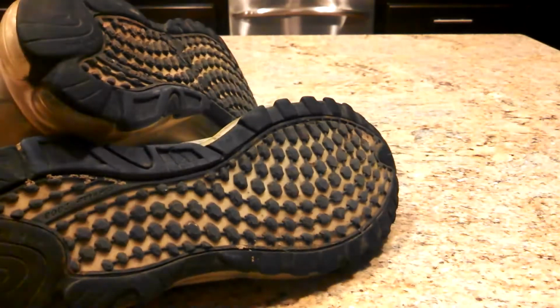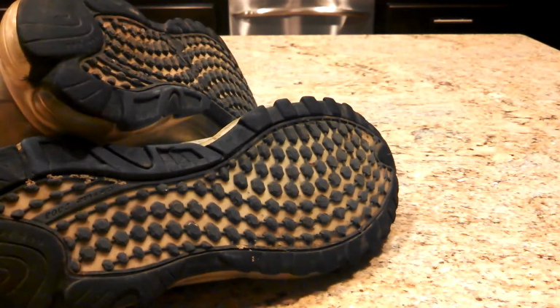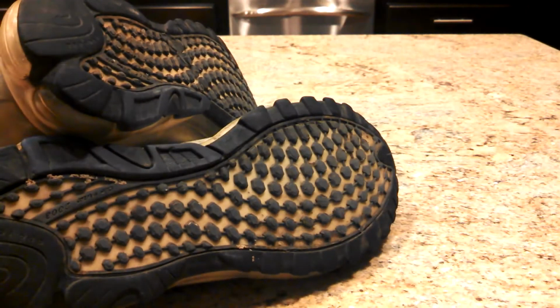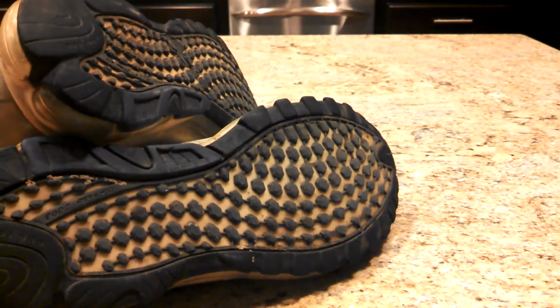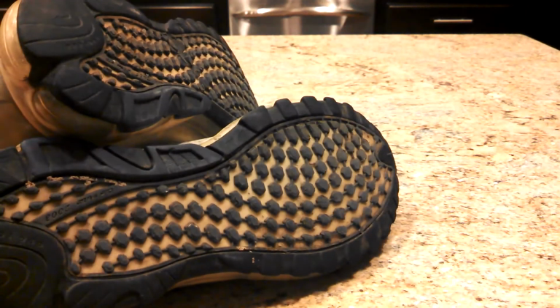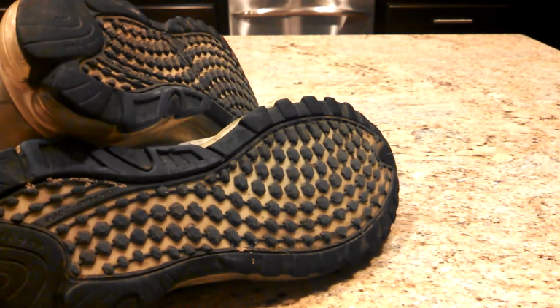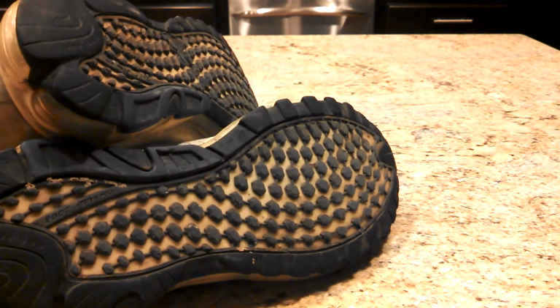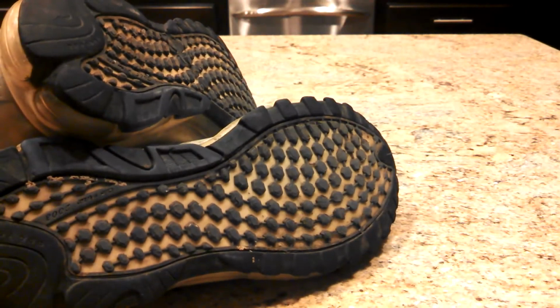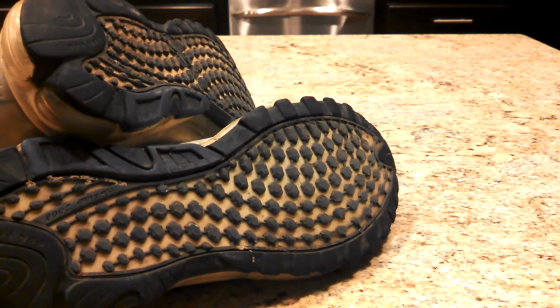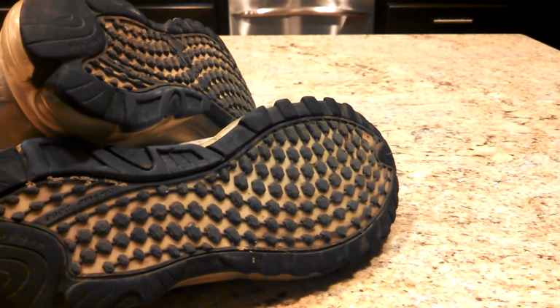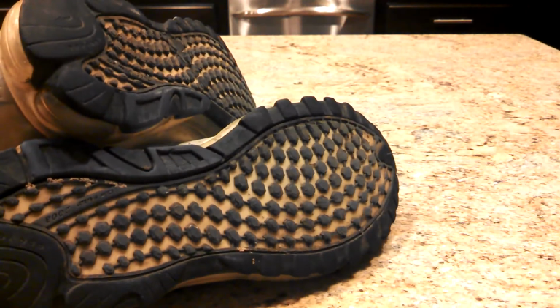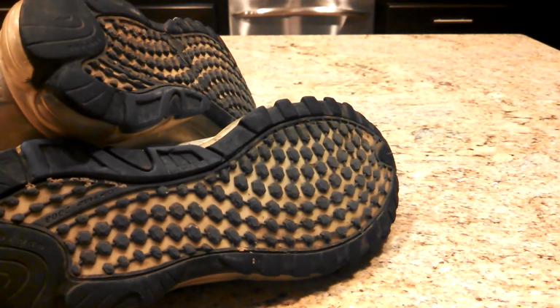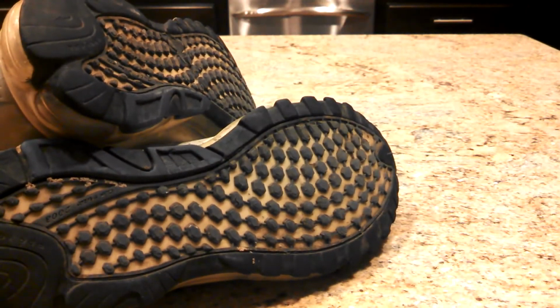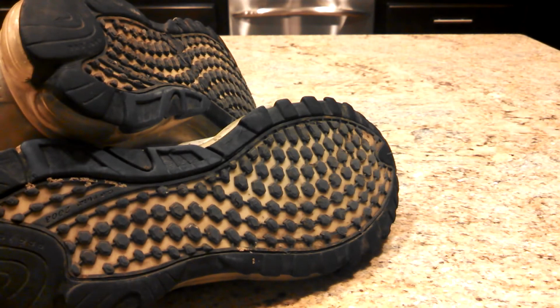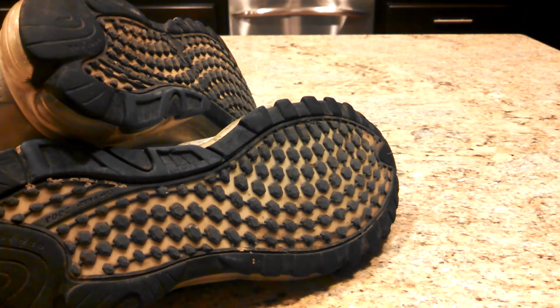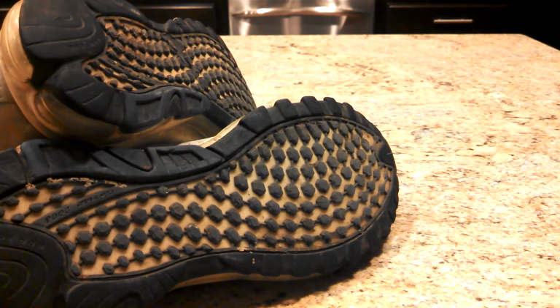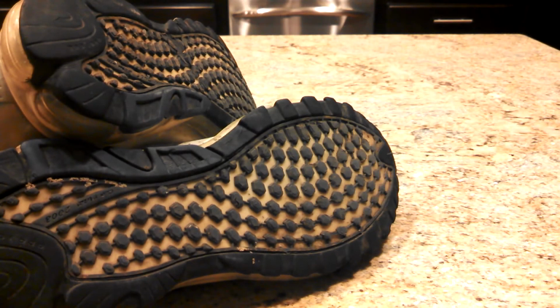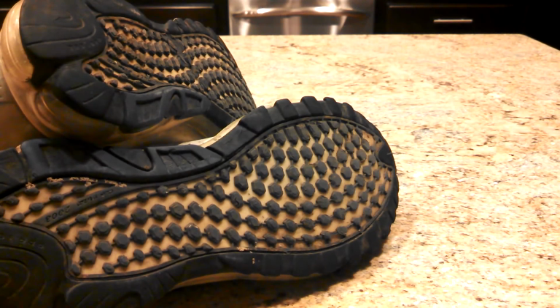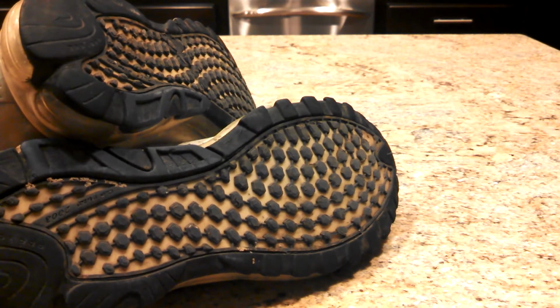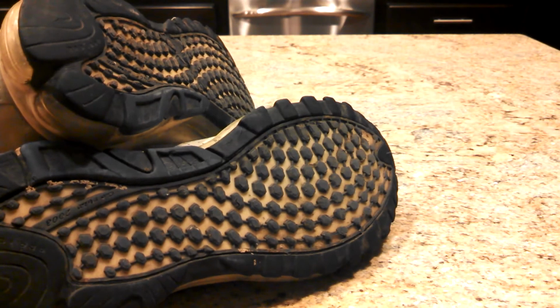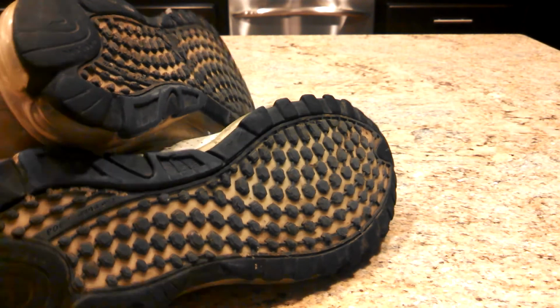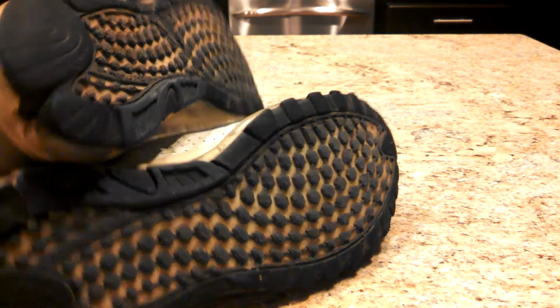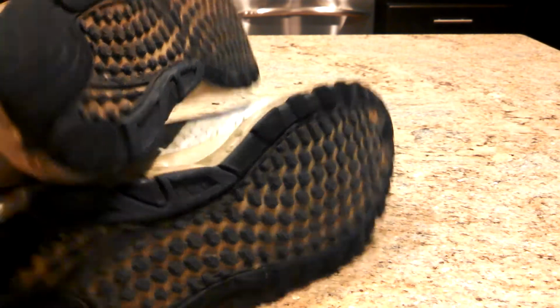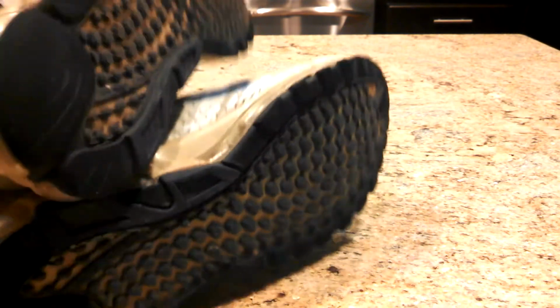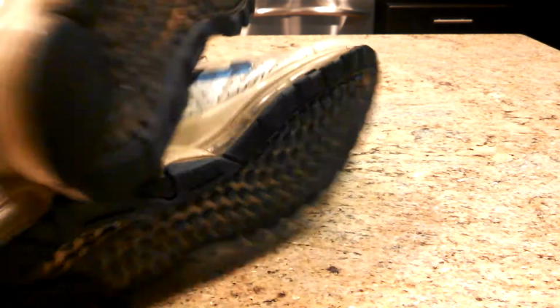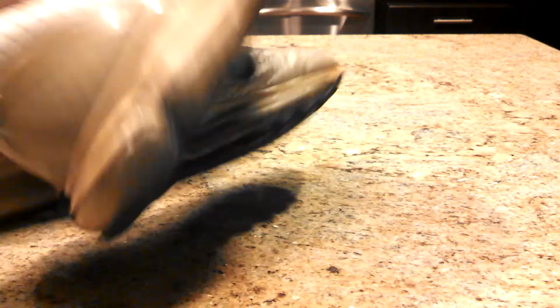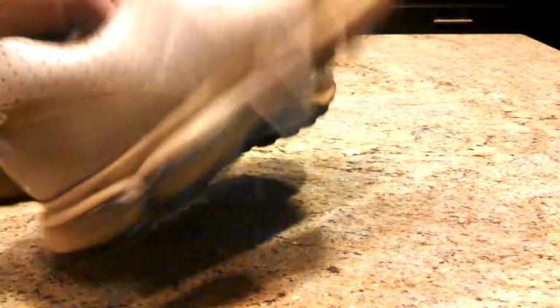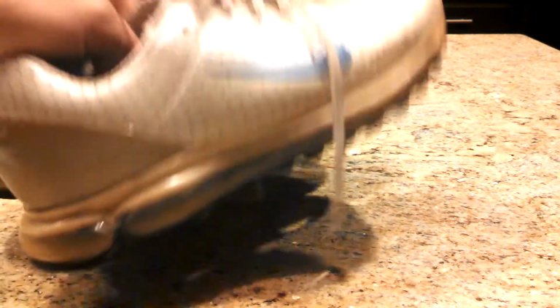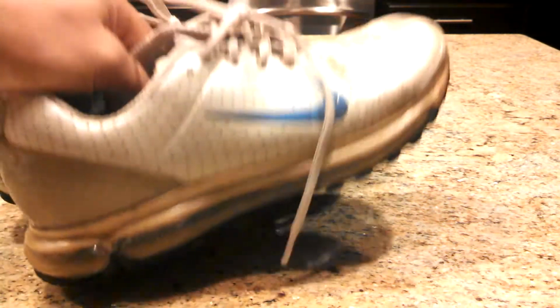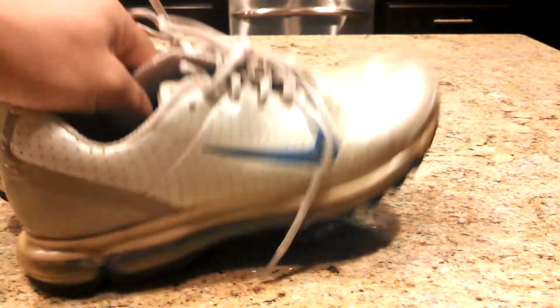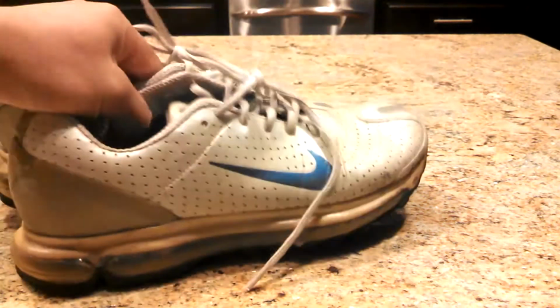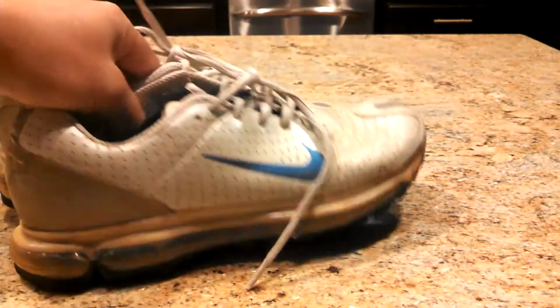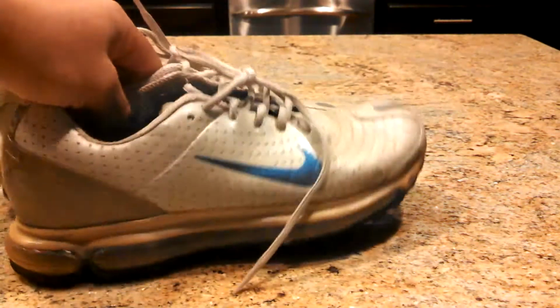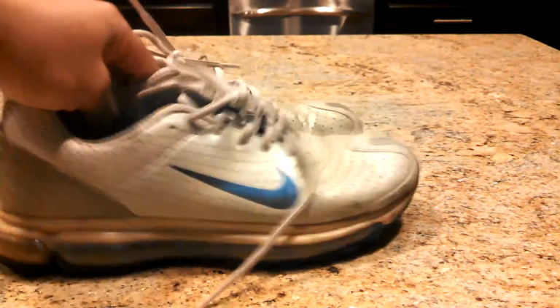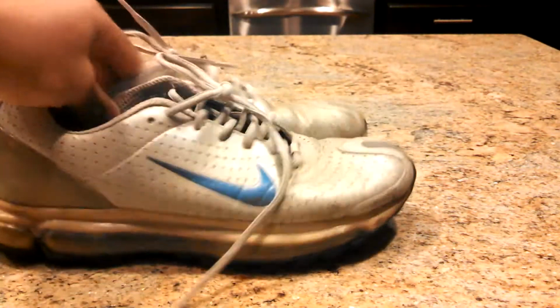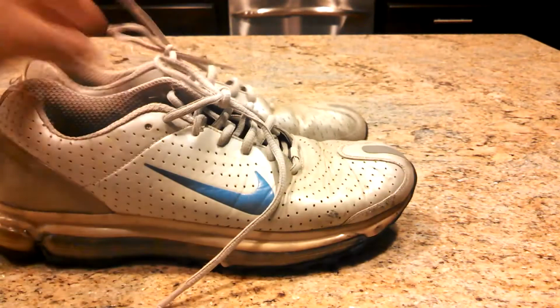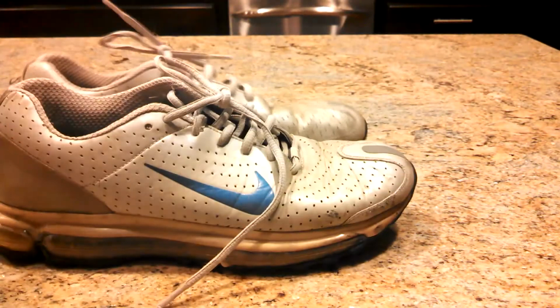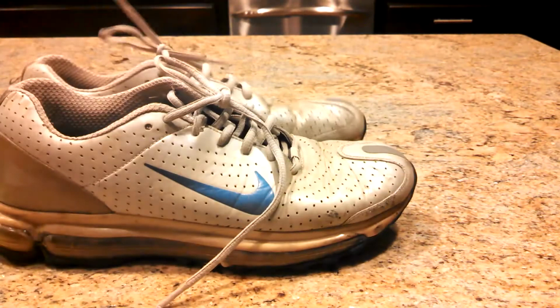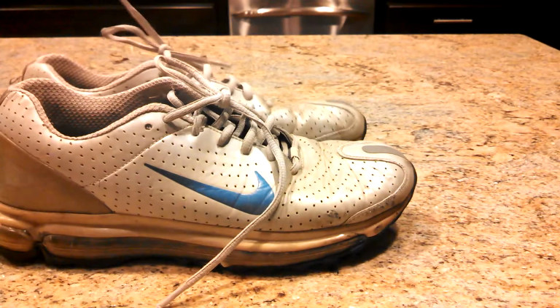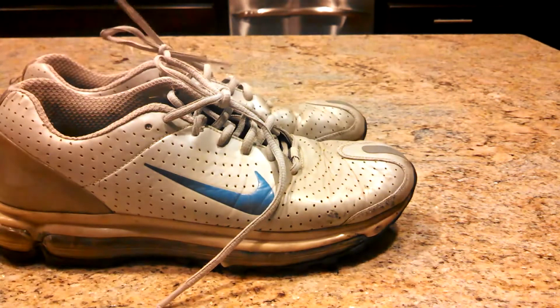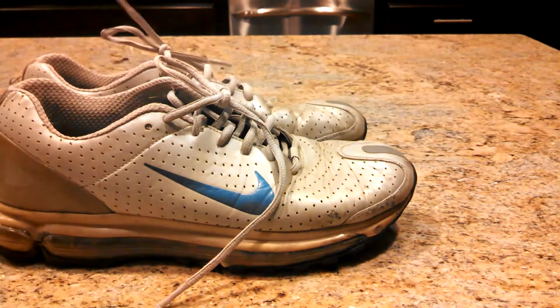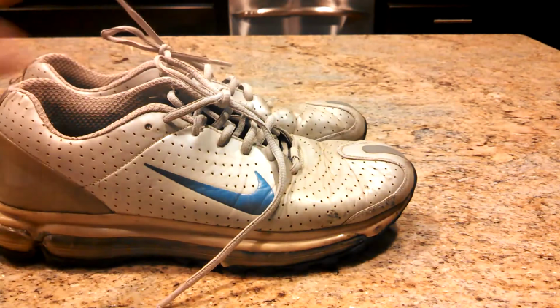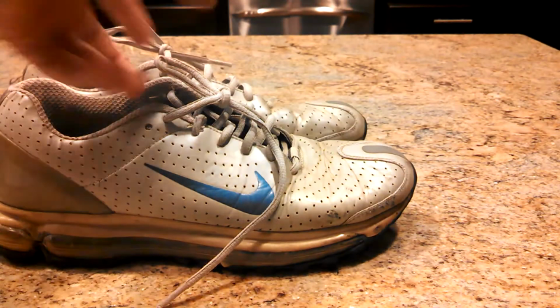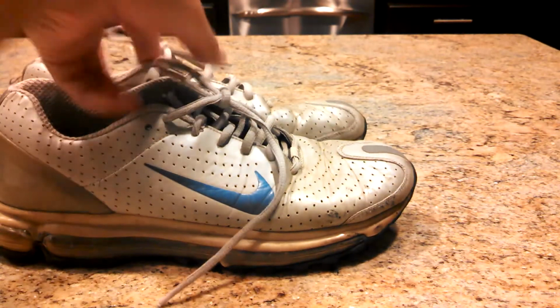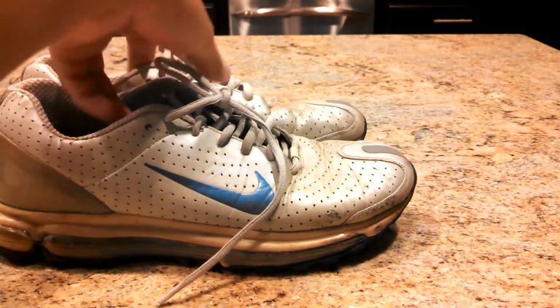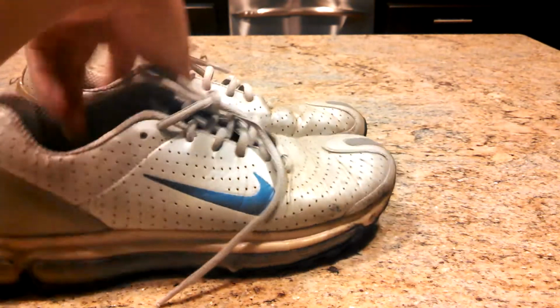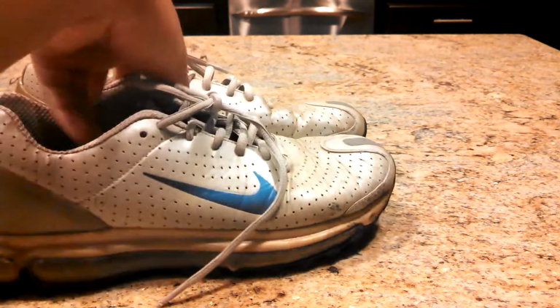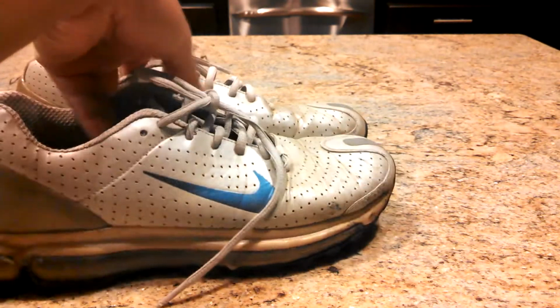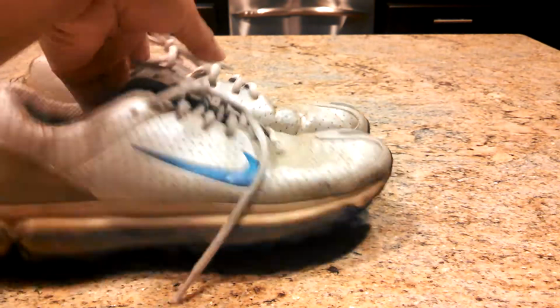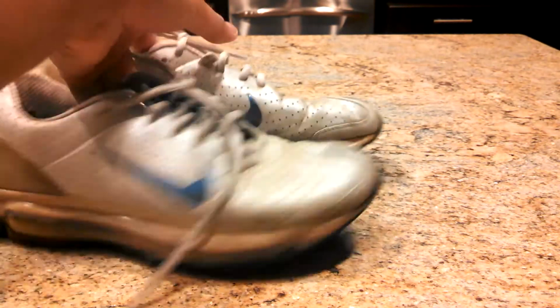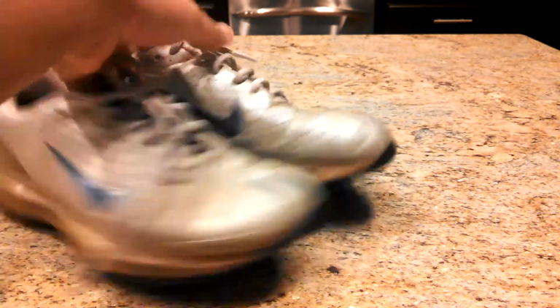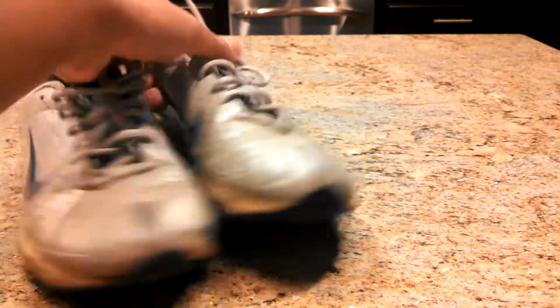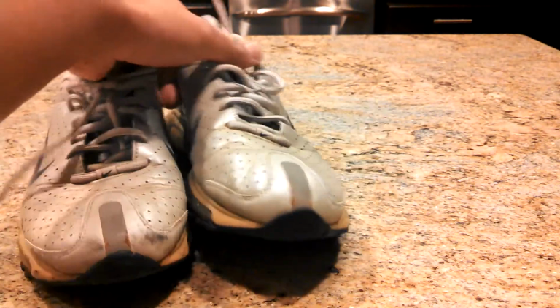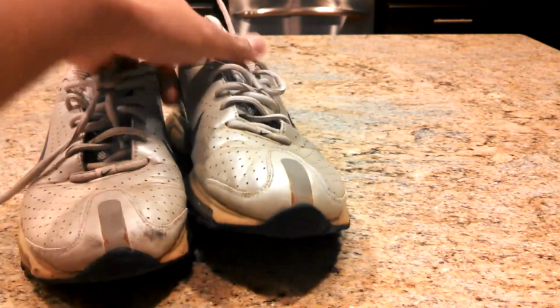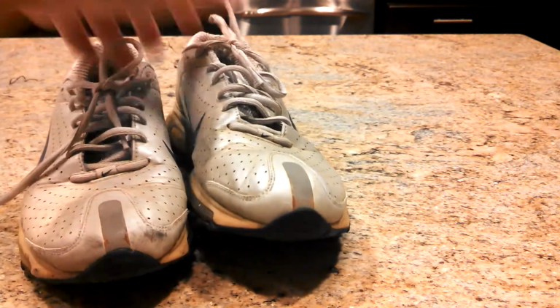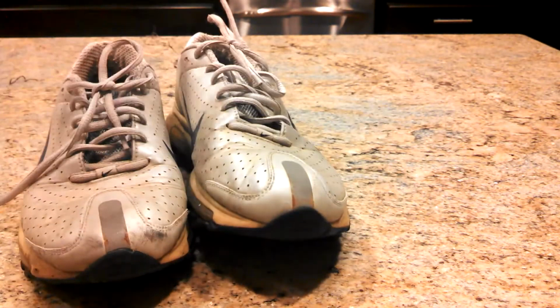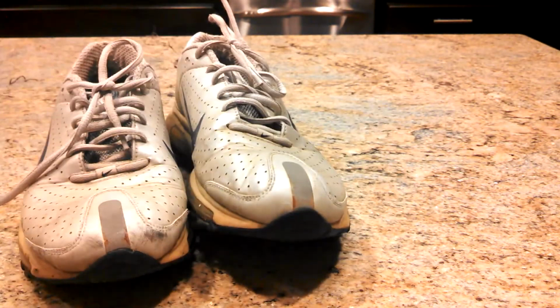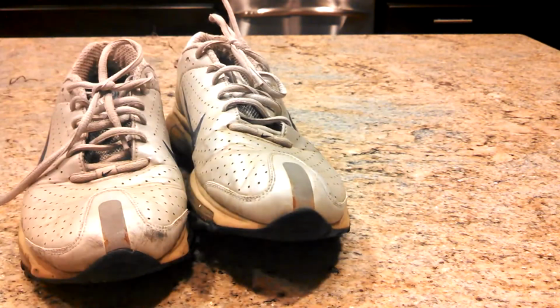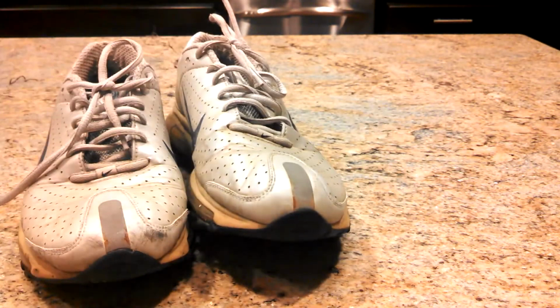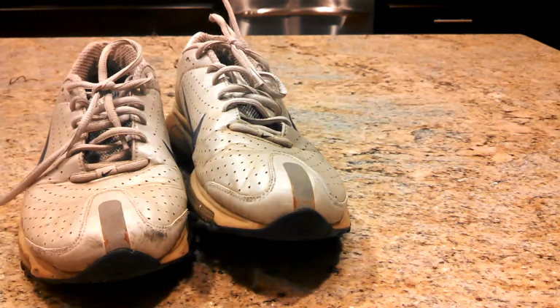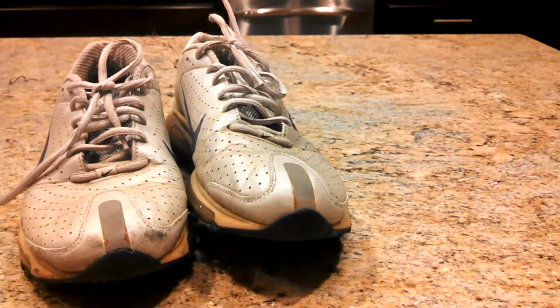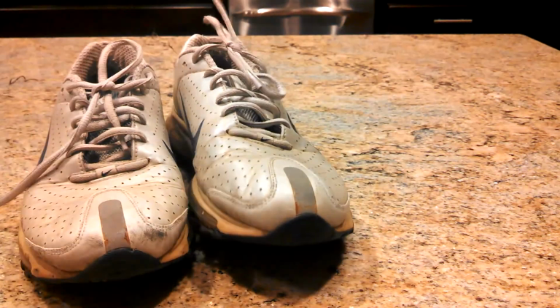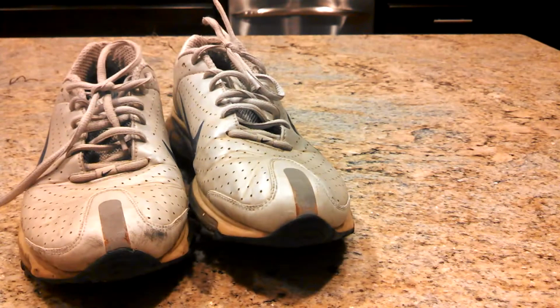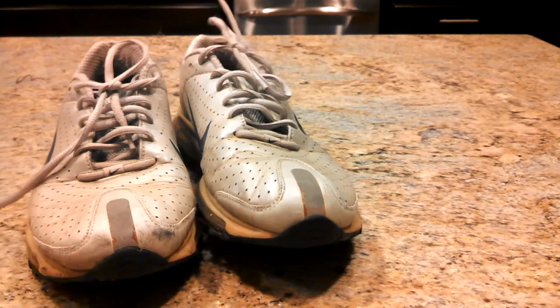The soles are super cool. Anyhow, let me know what you guys think.